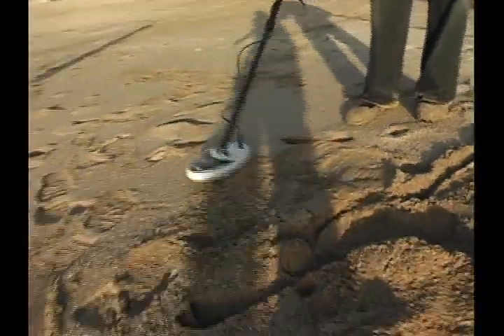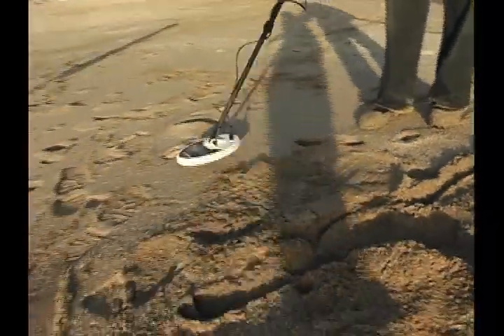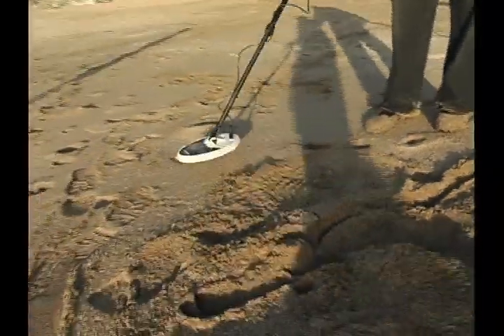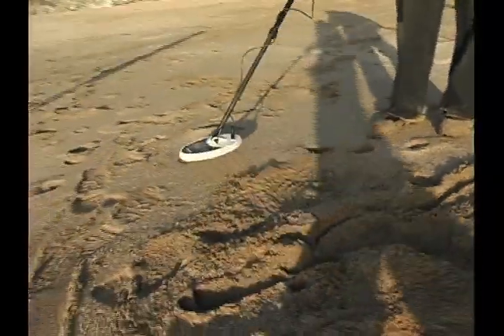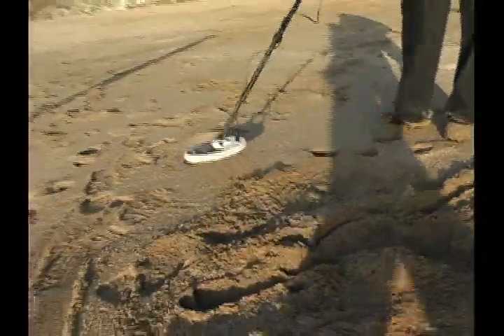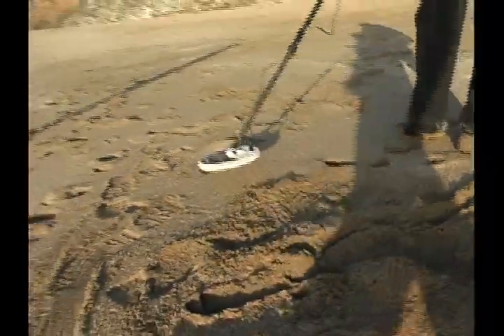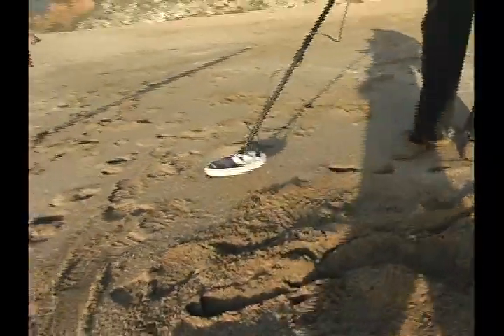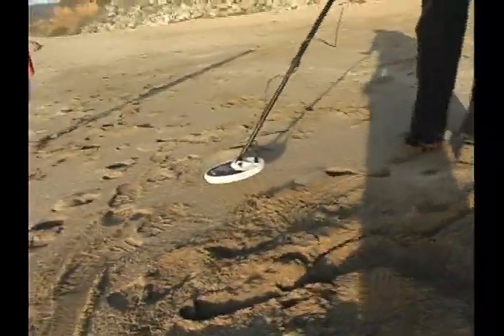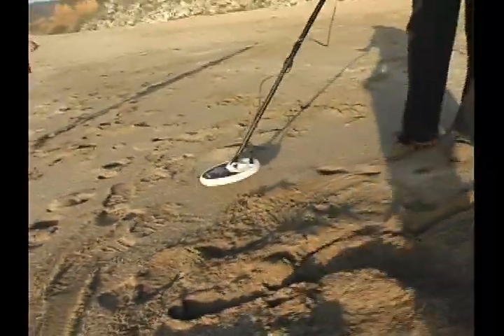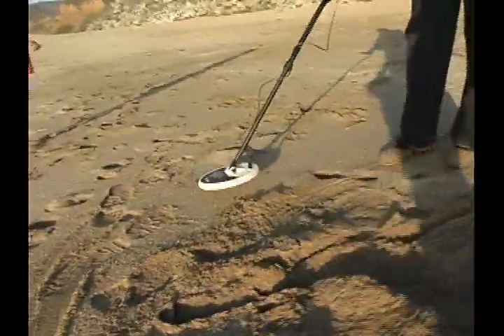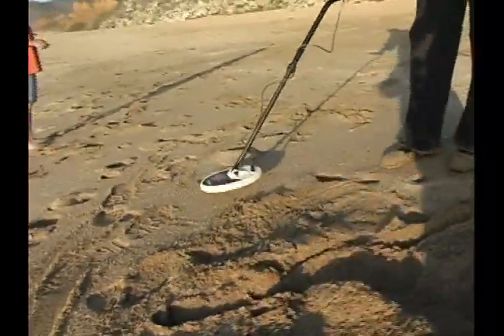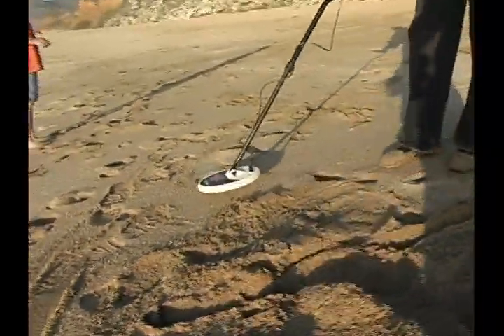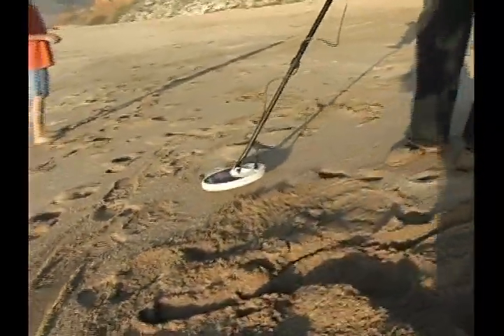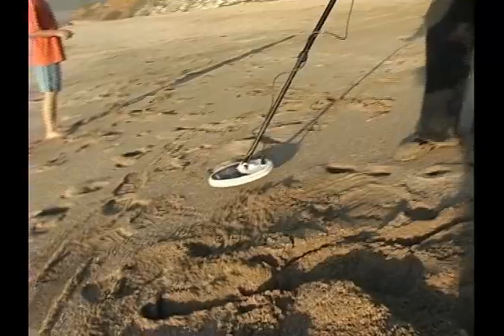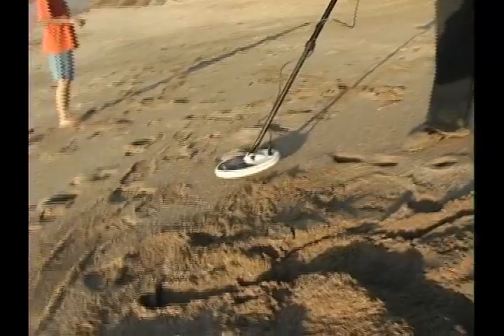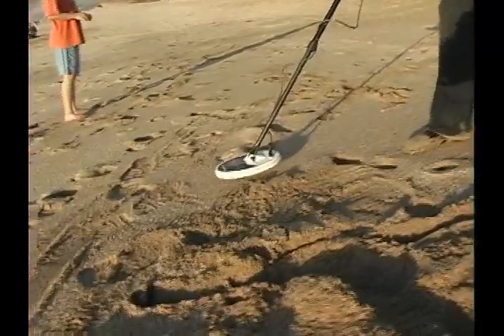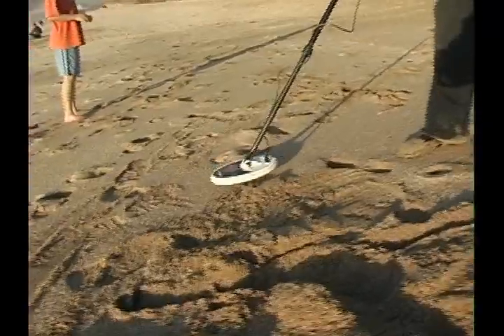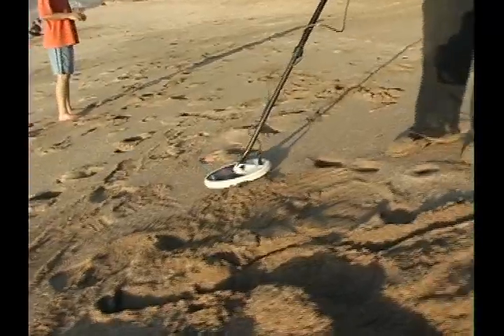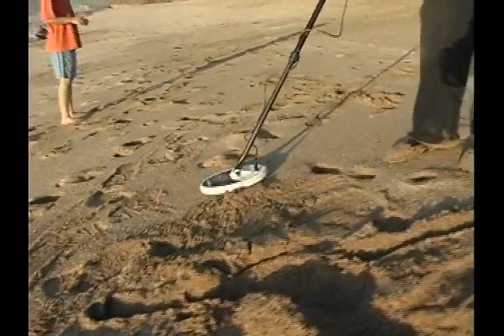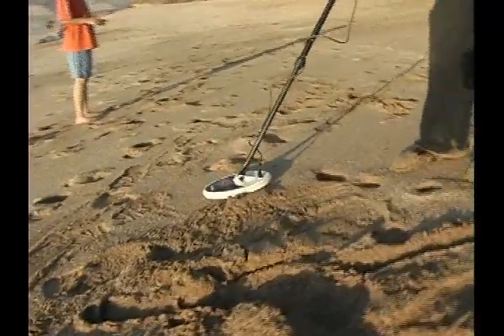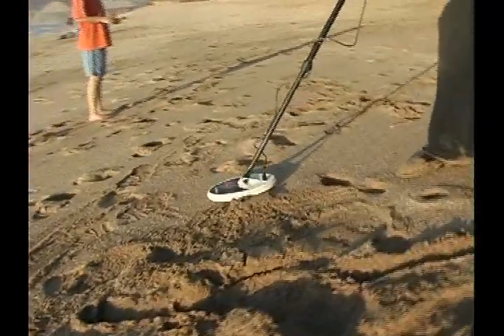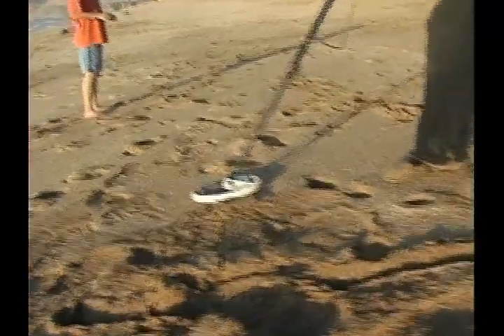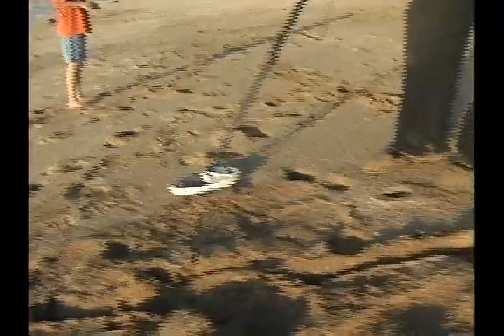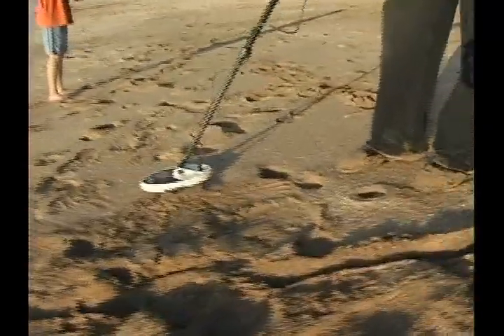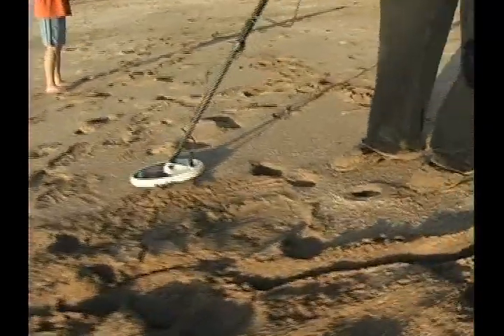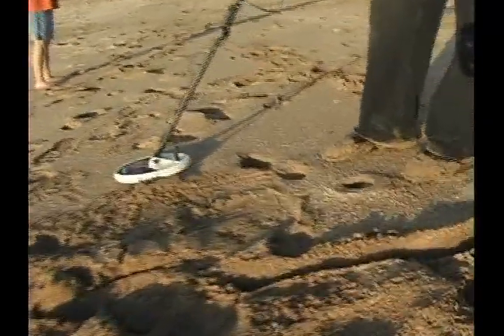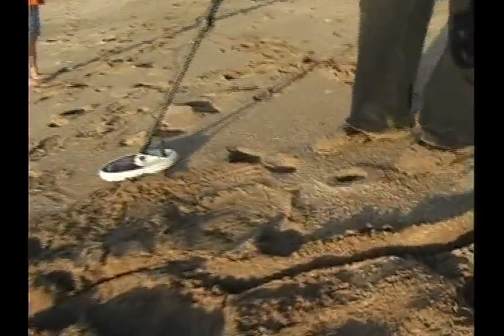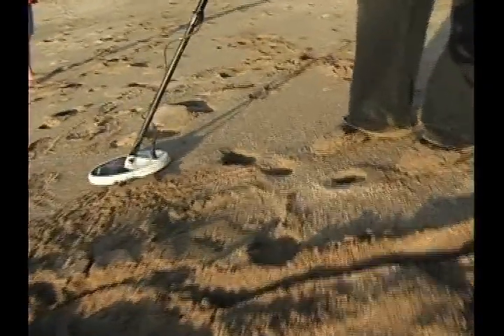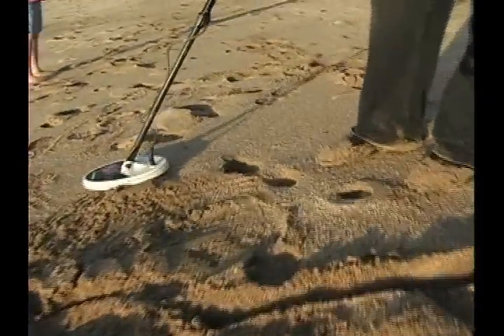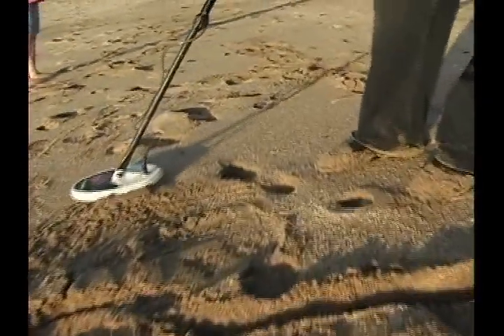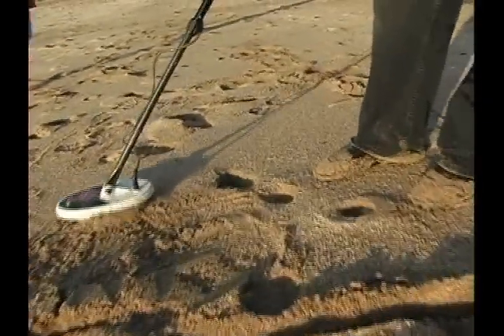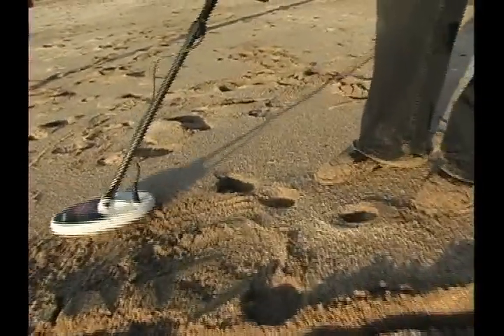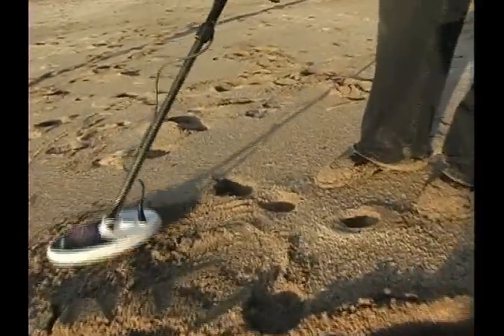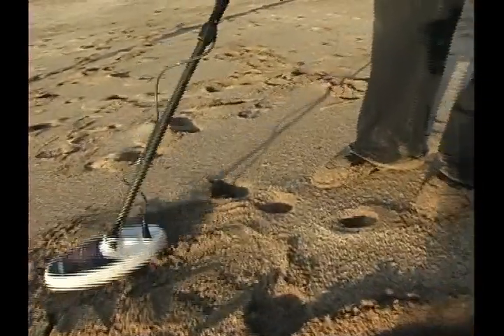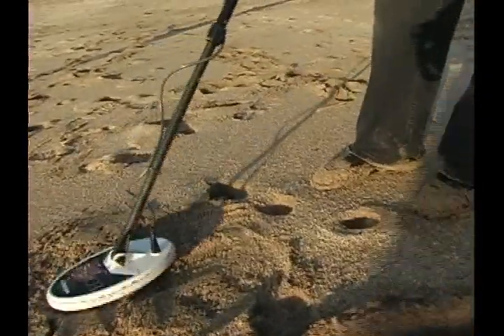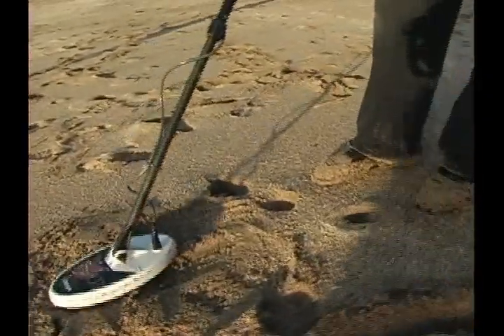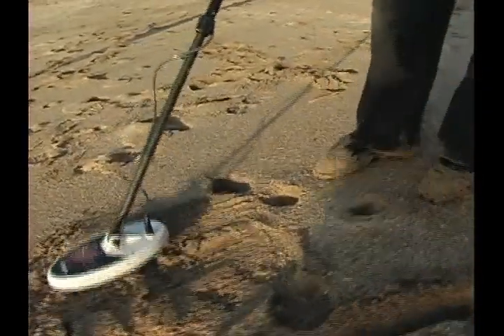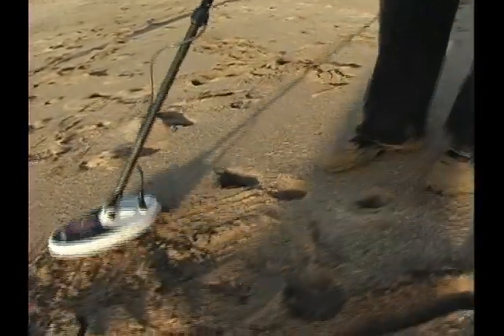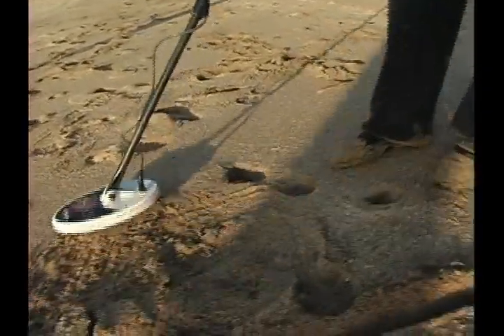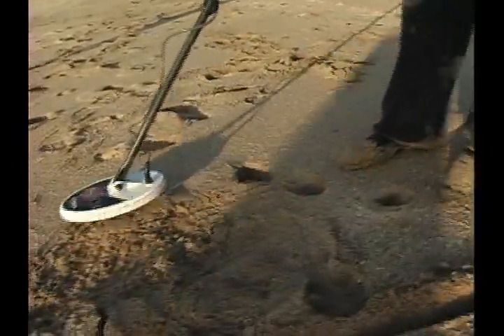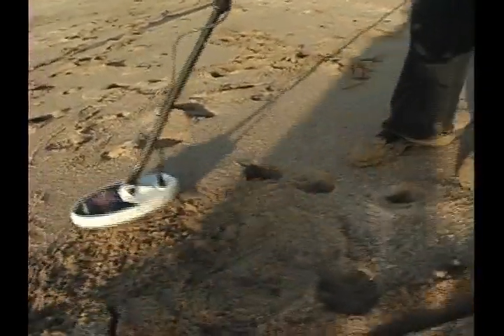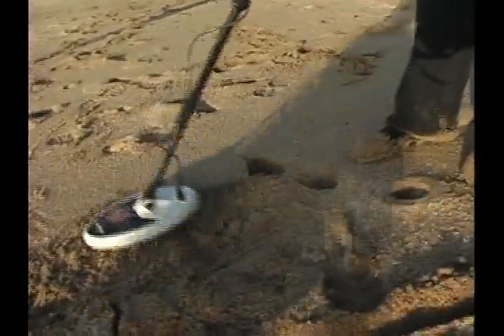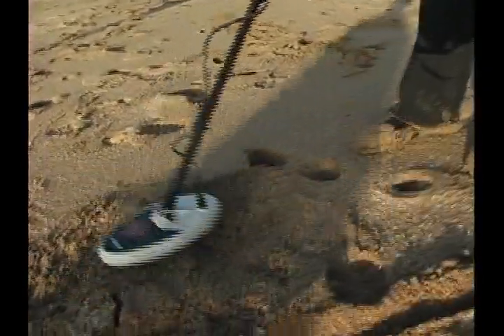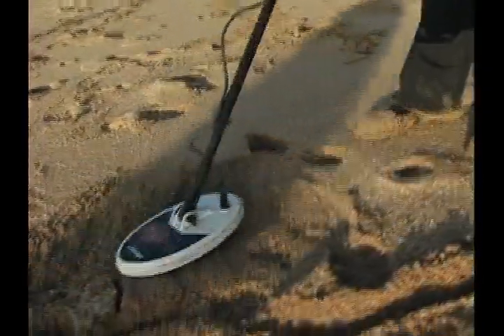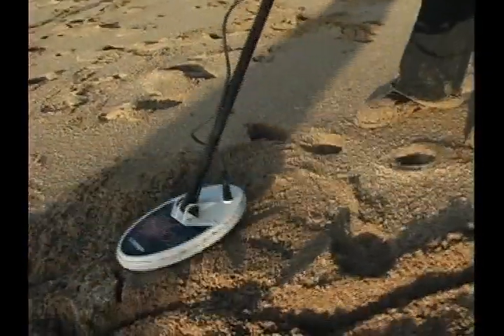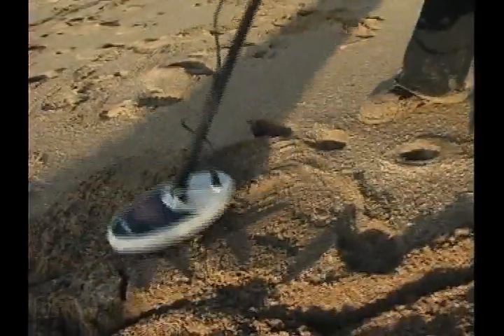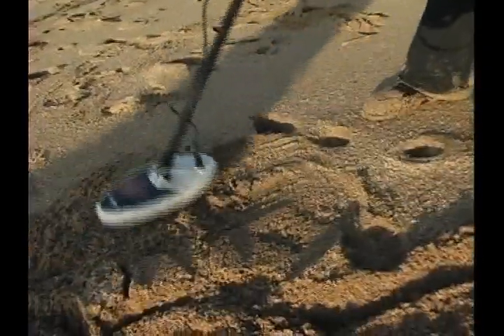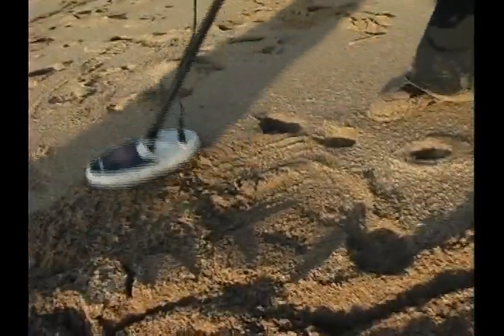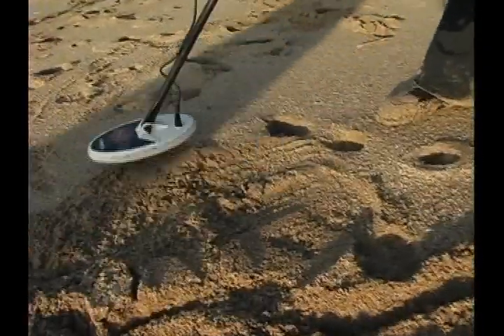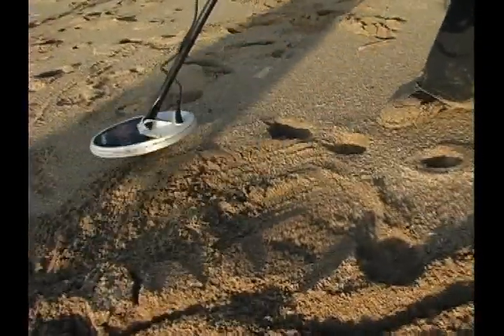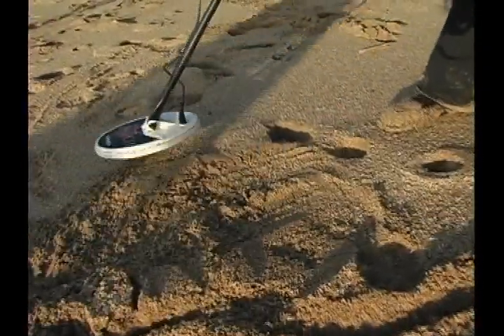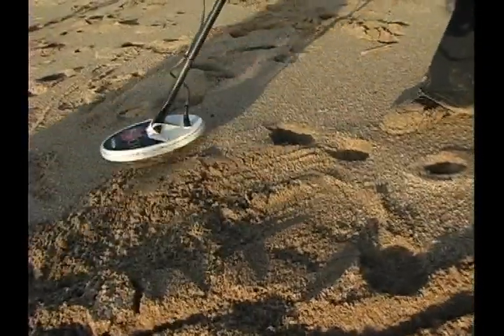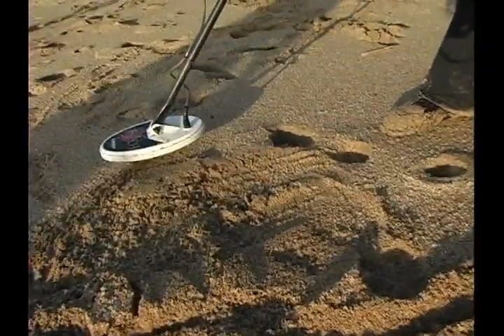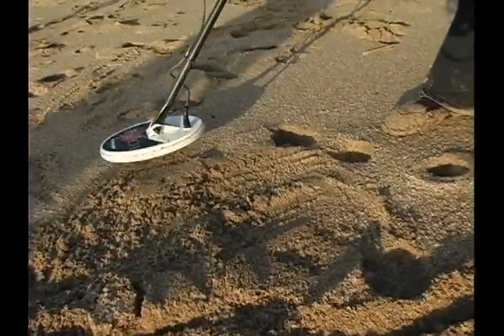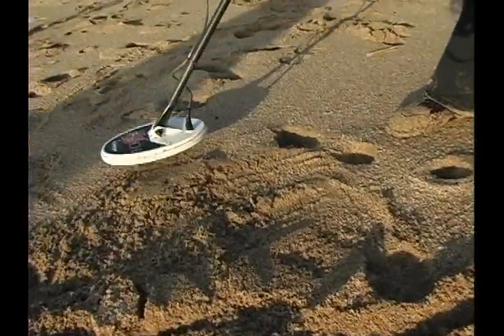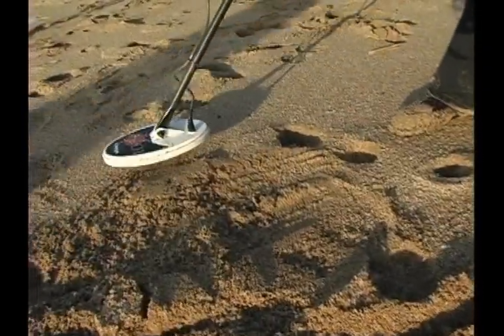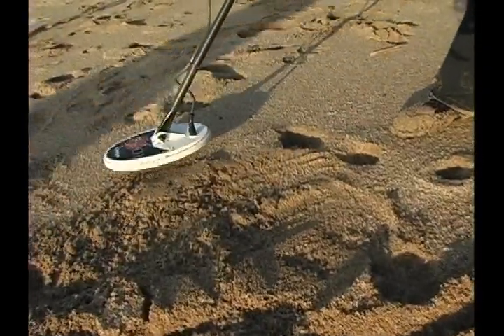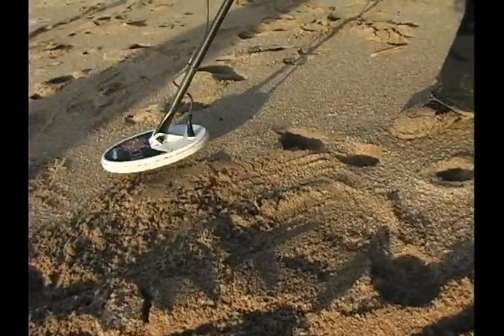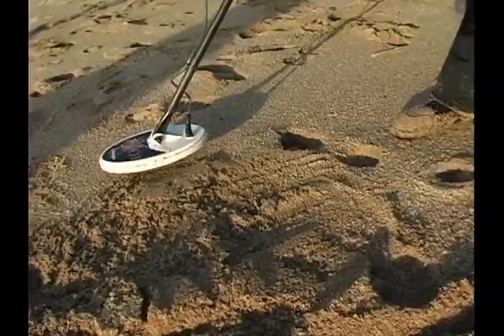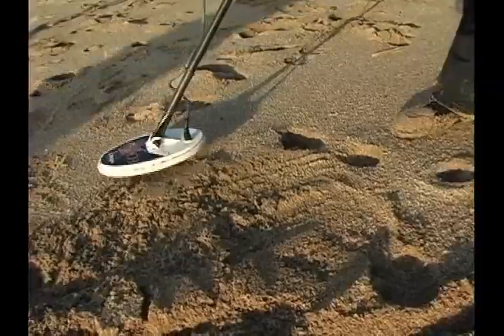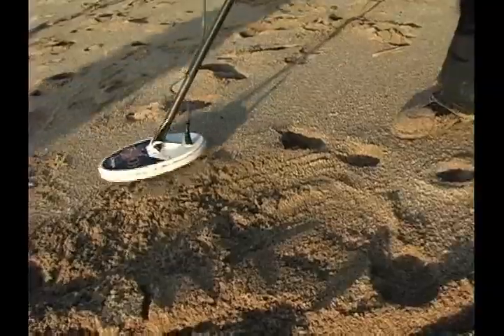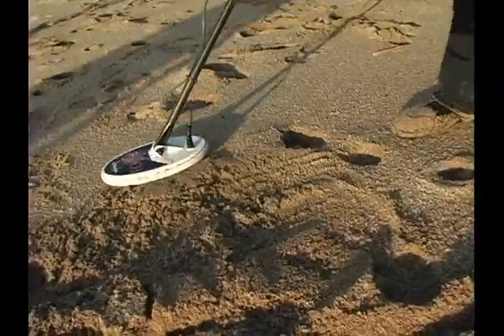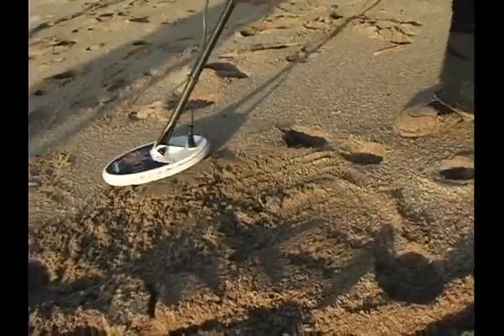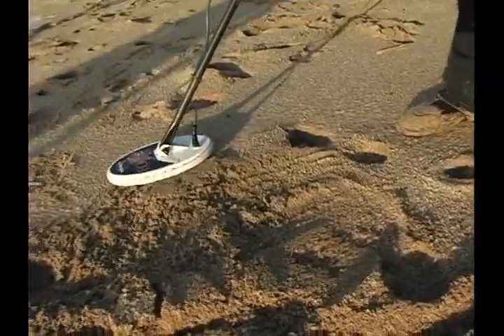Now this is a nice lock-on, 84. Must be quarter day today at the beach.